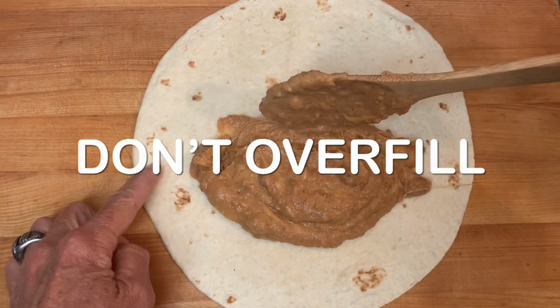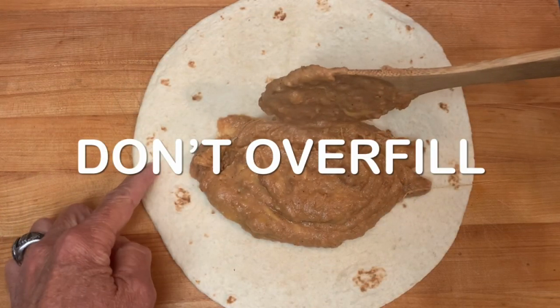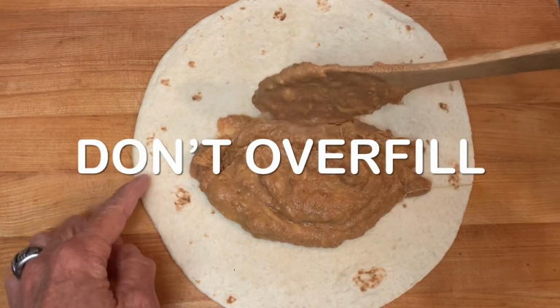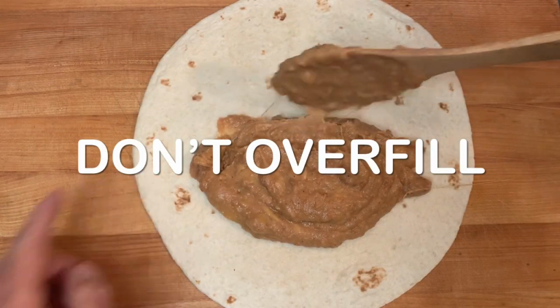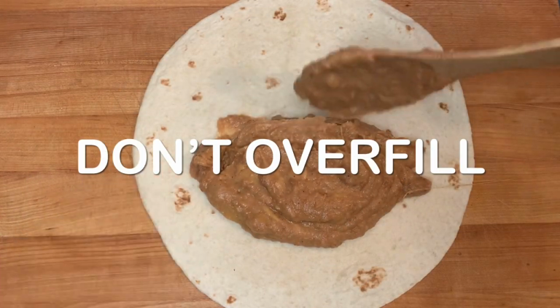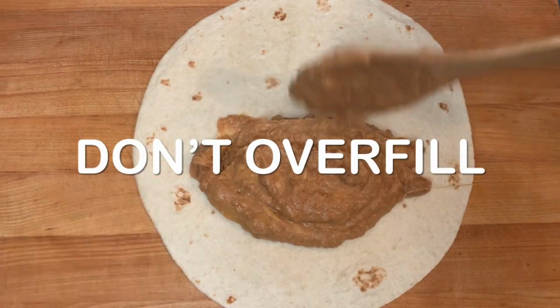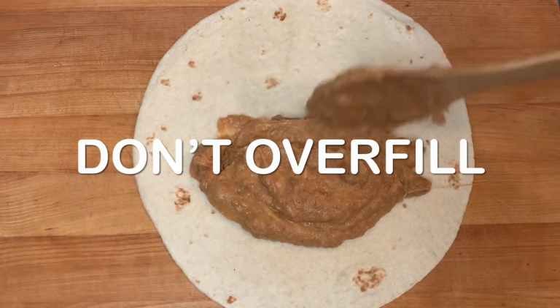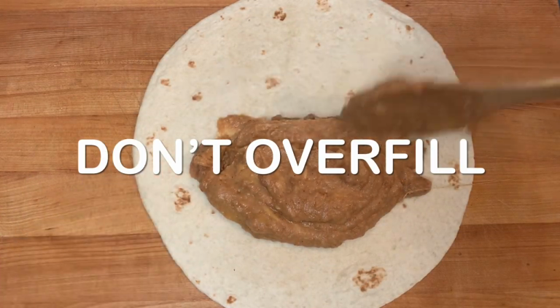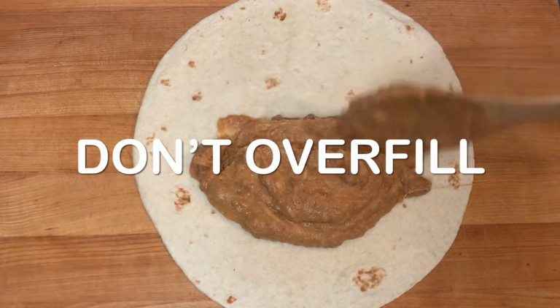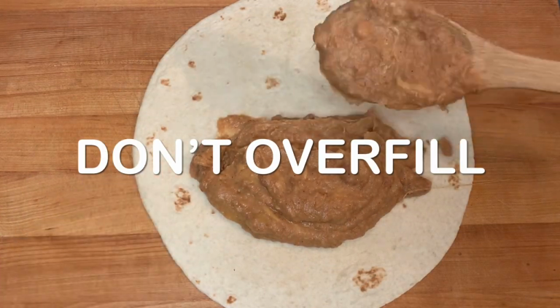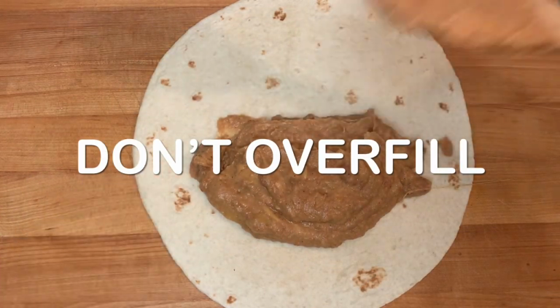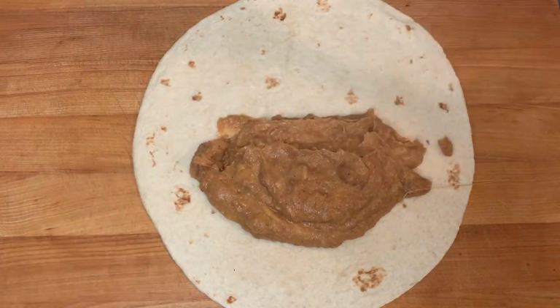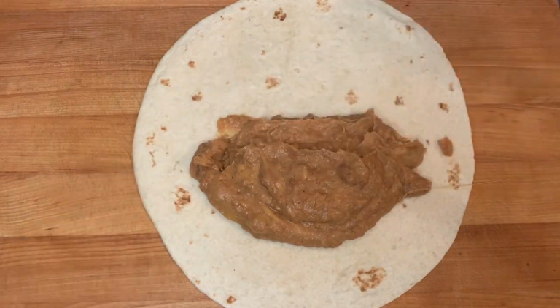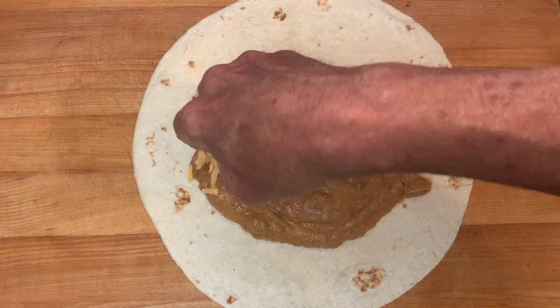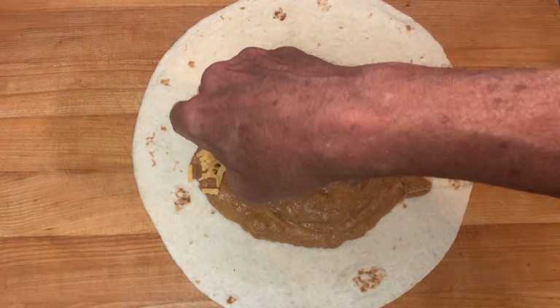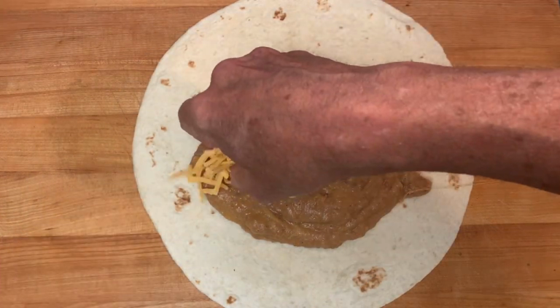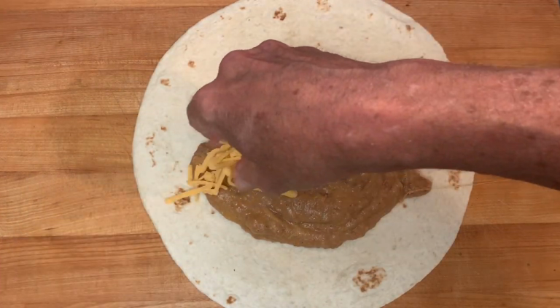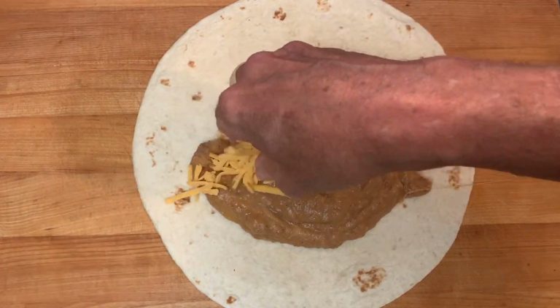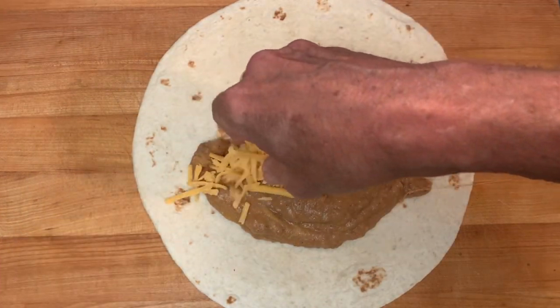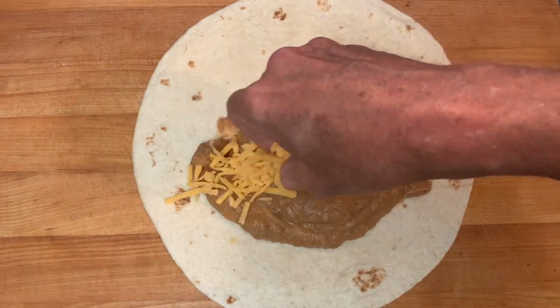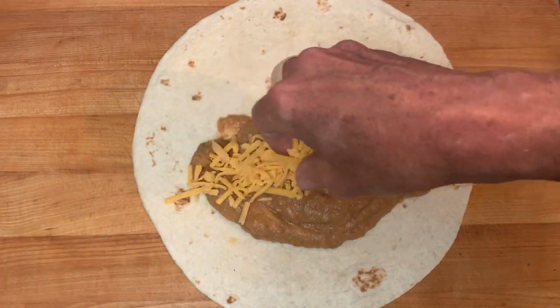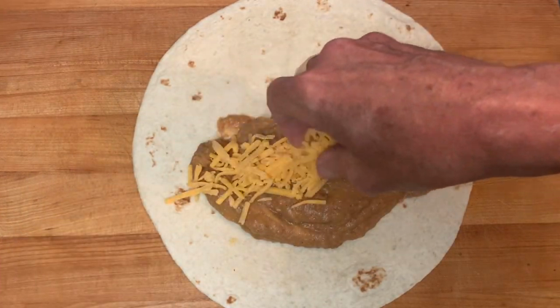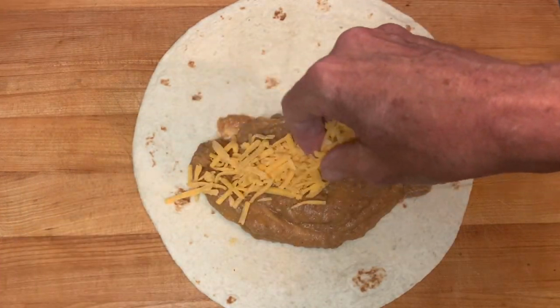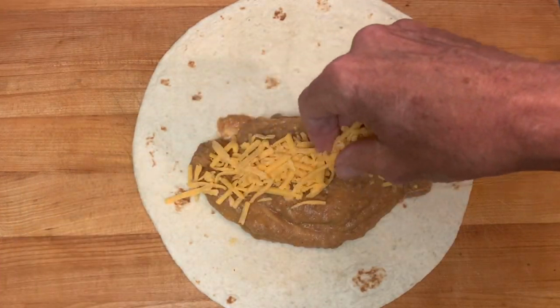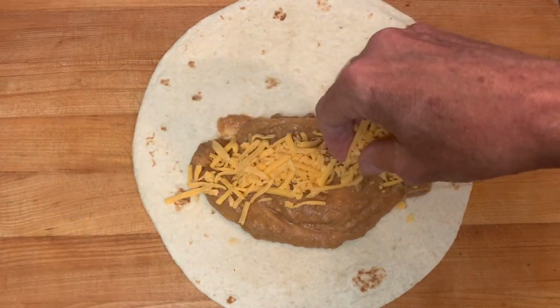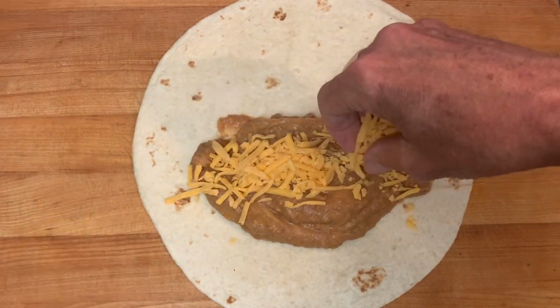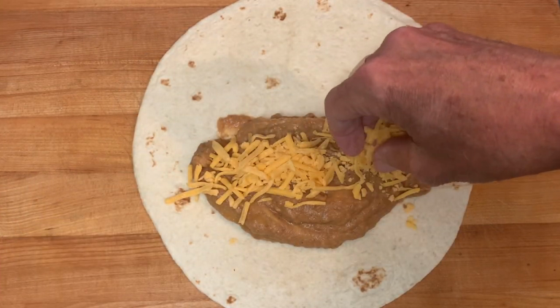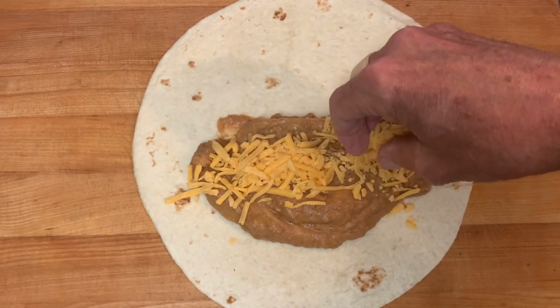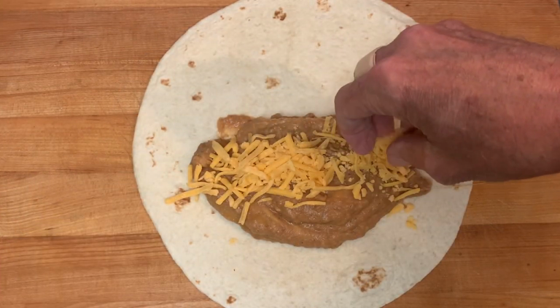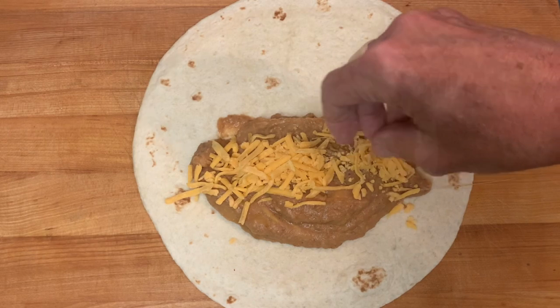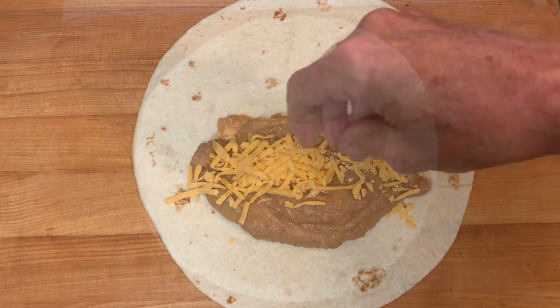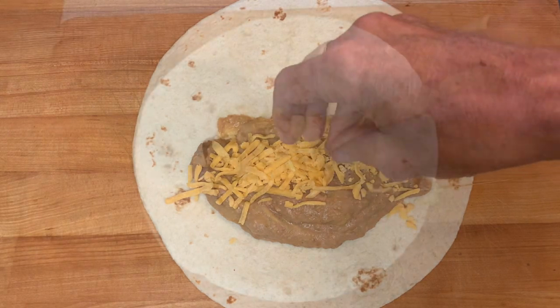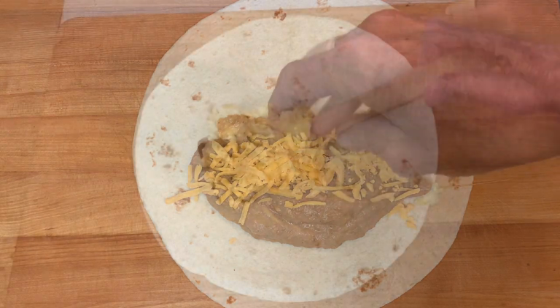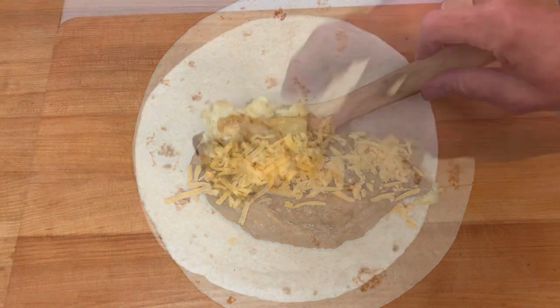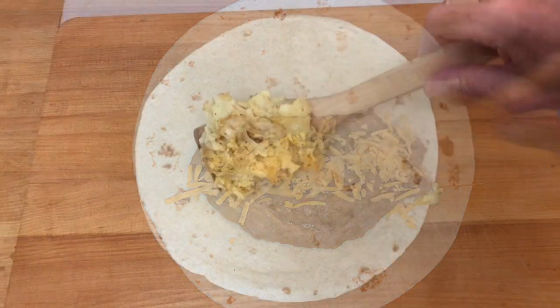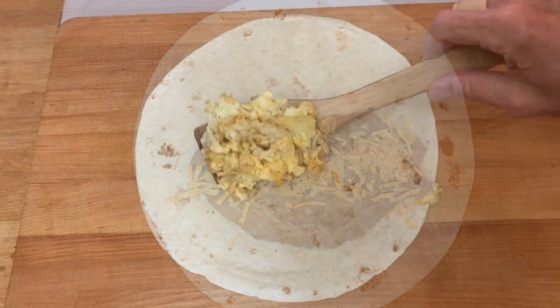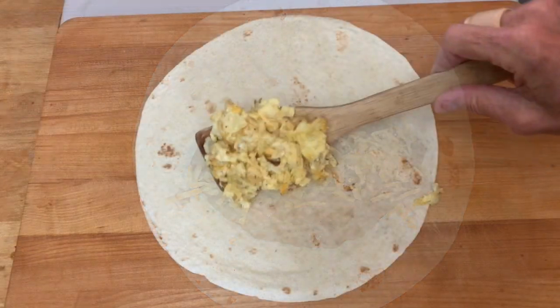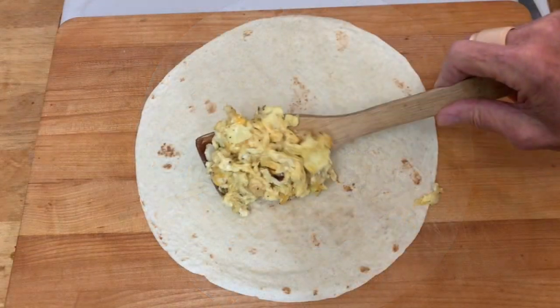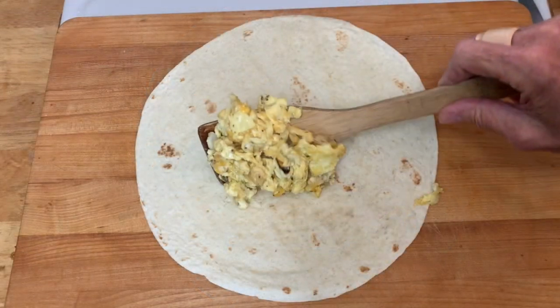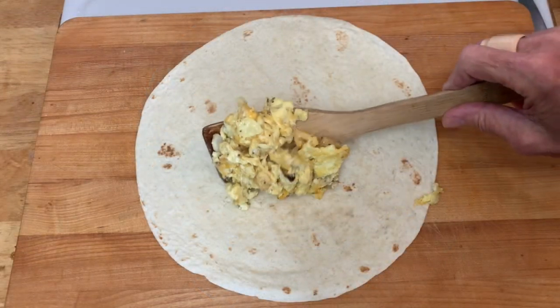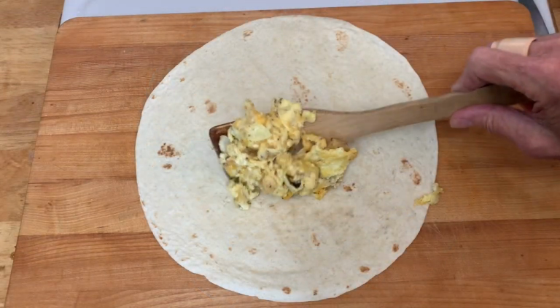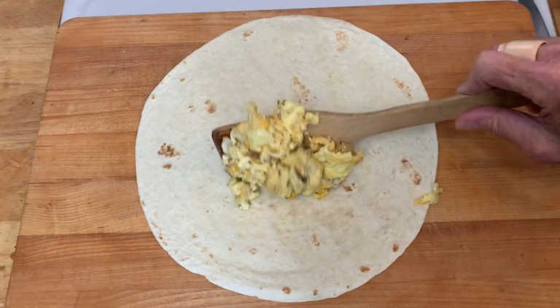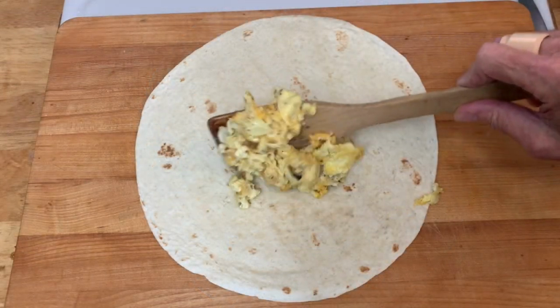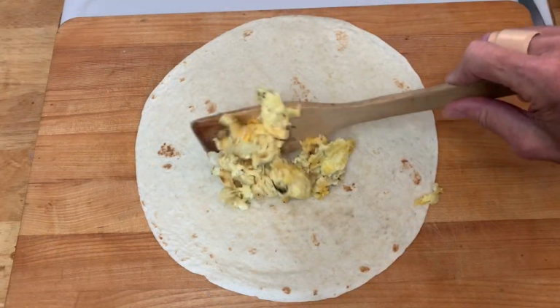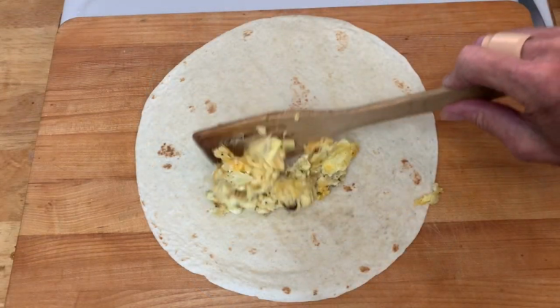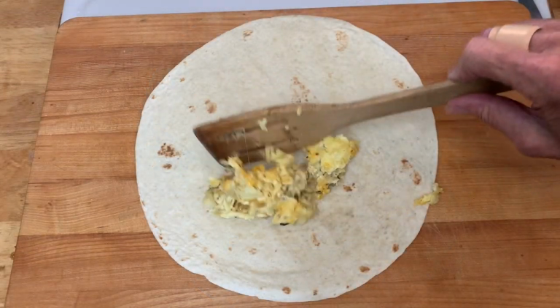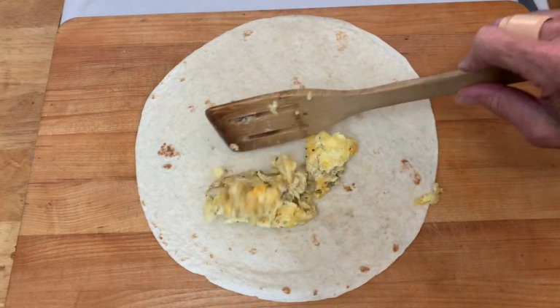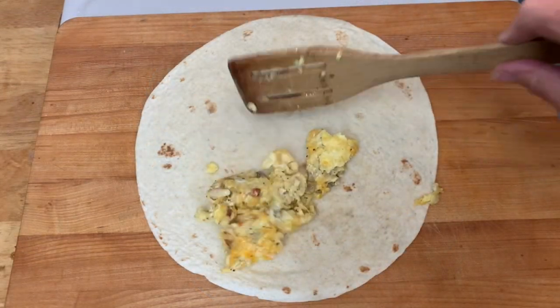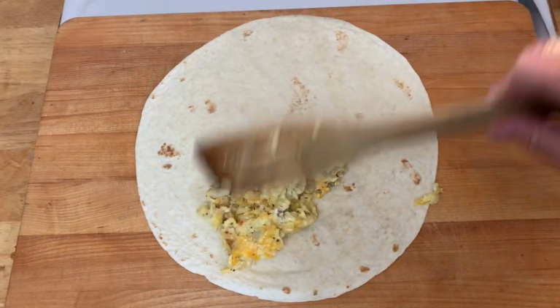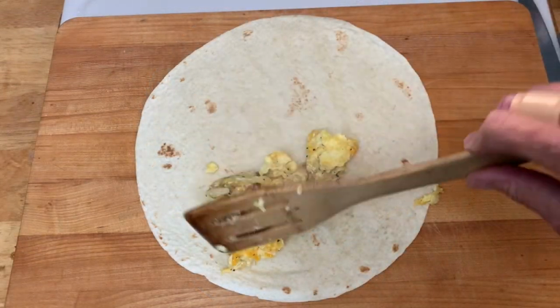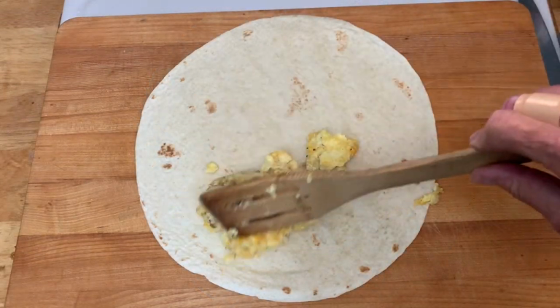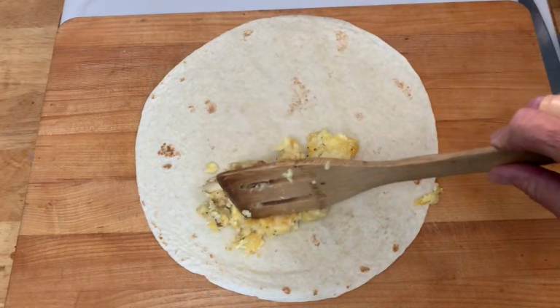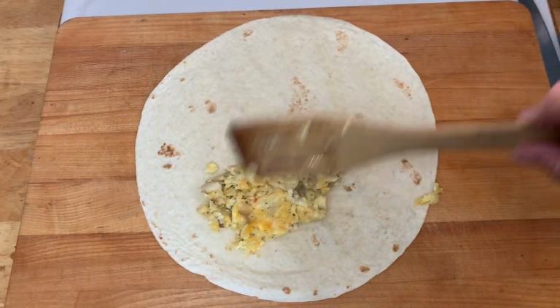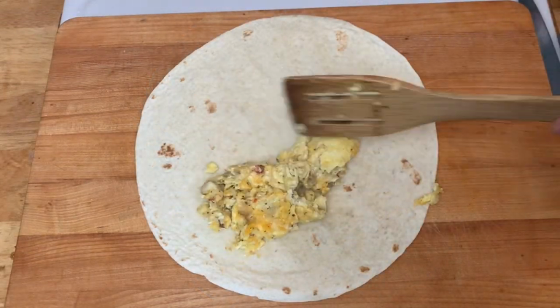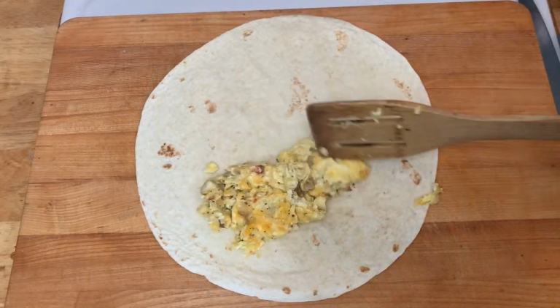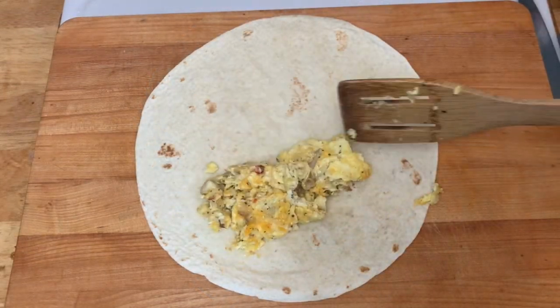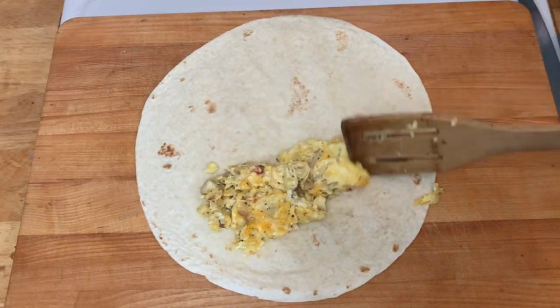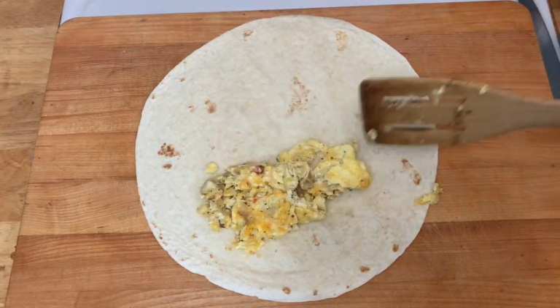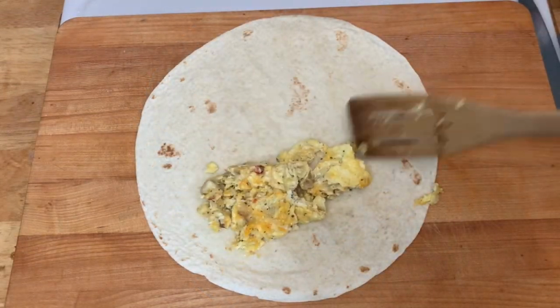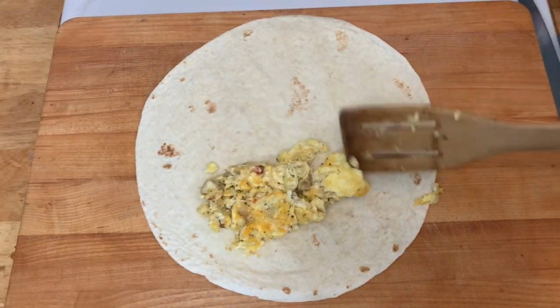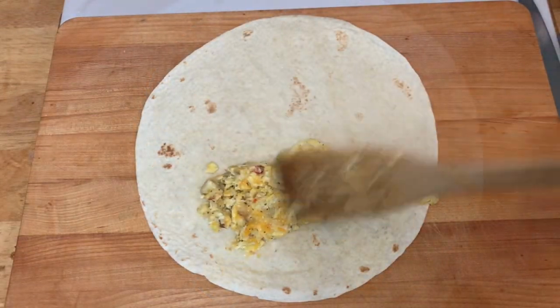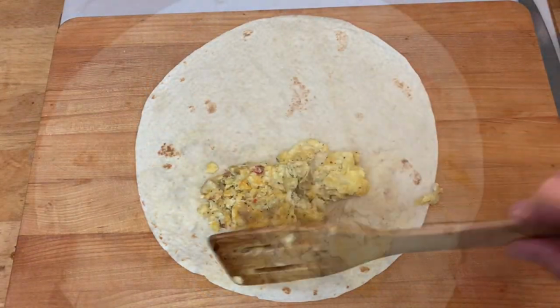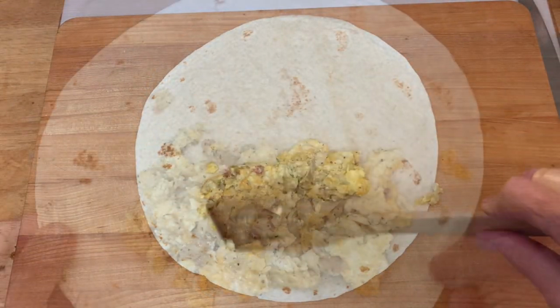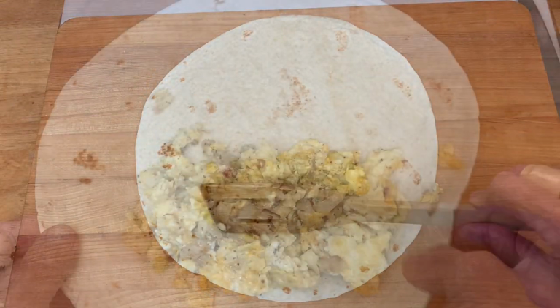Tip three: don't overfill it. If you overfill it, it's going to make it hard to fold and your innards are going to fall out when you're eating it.